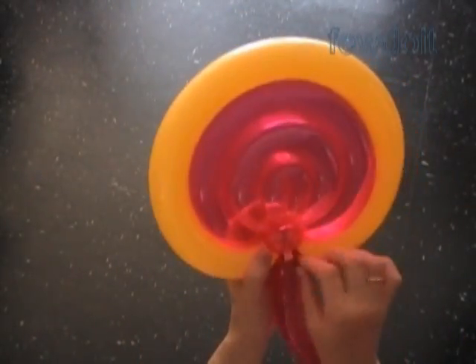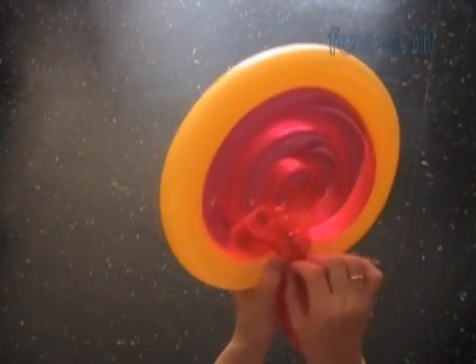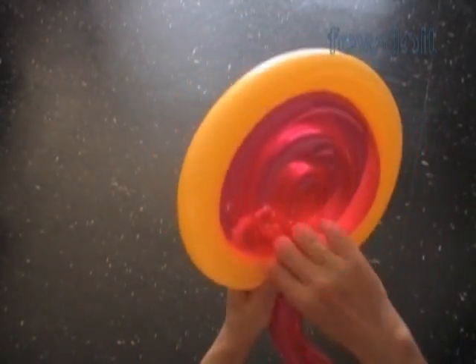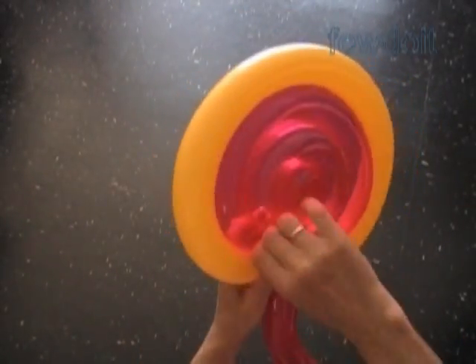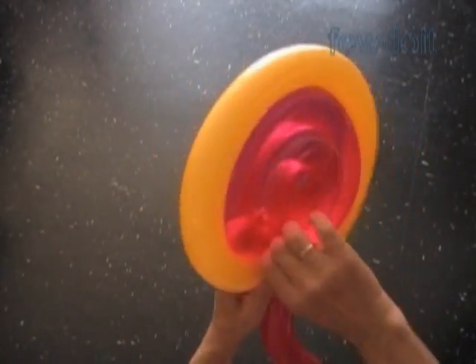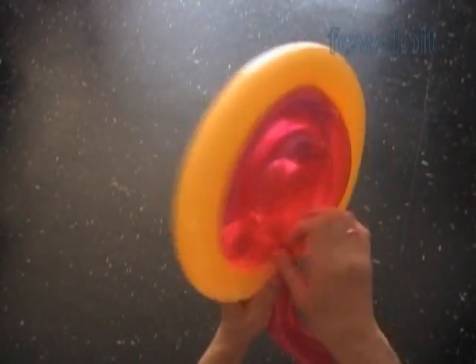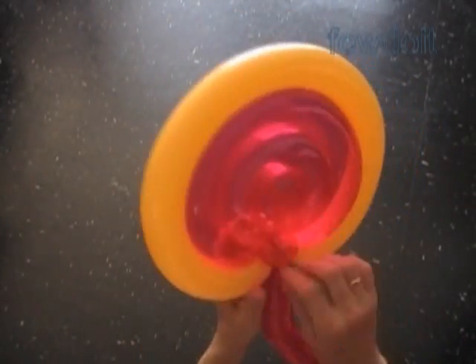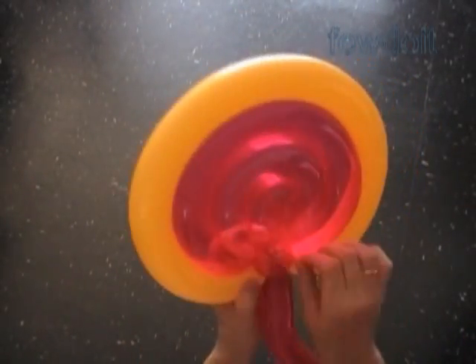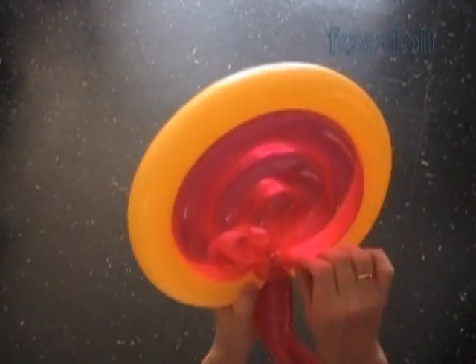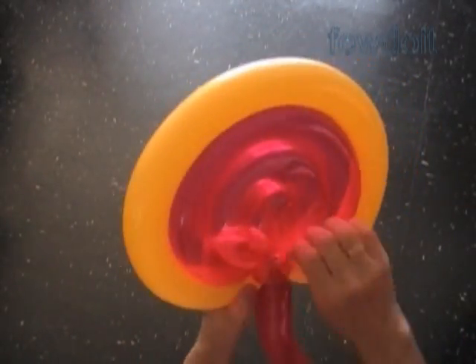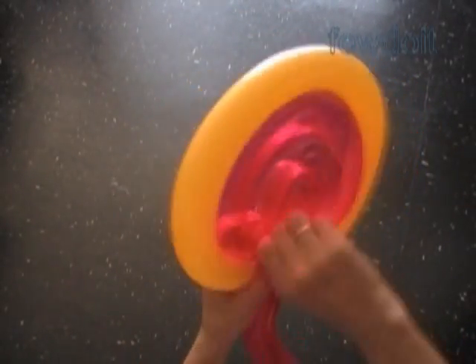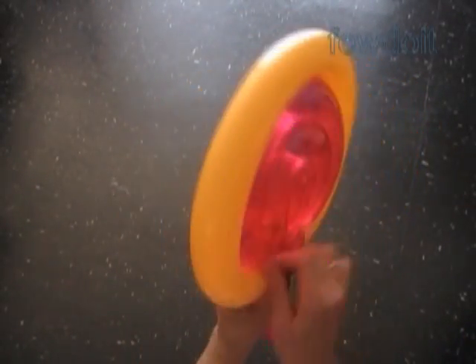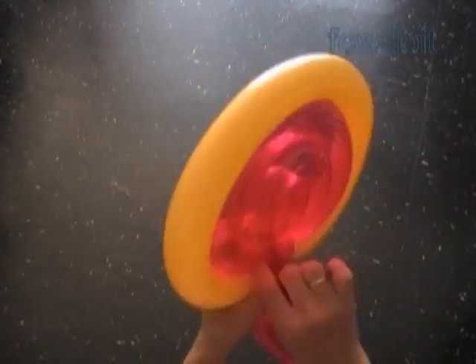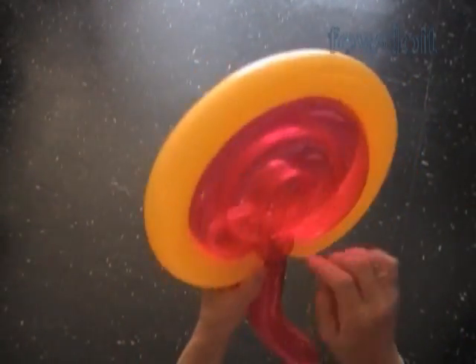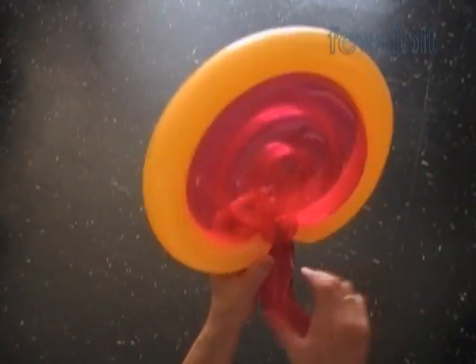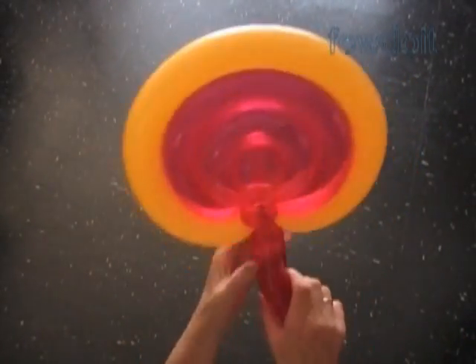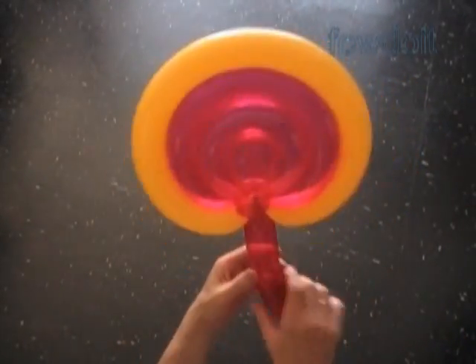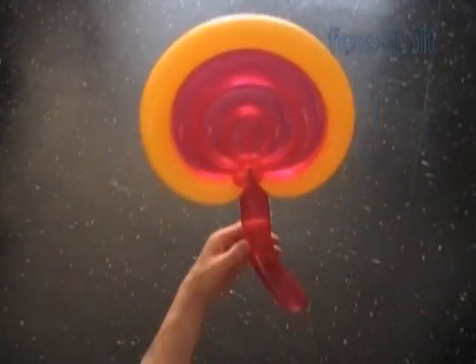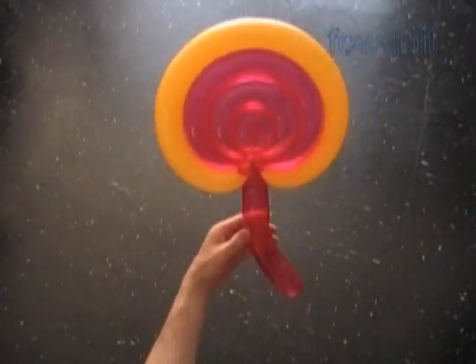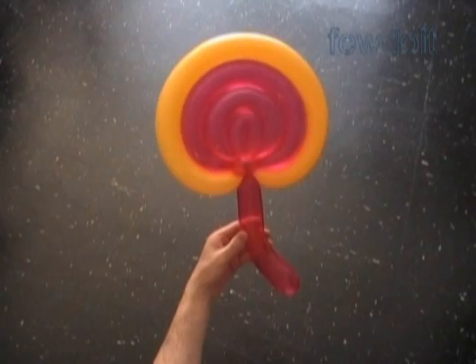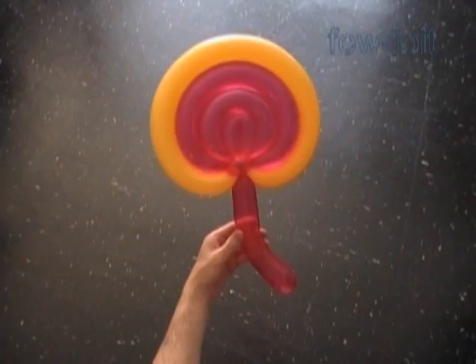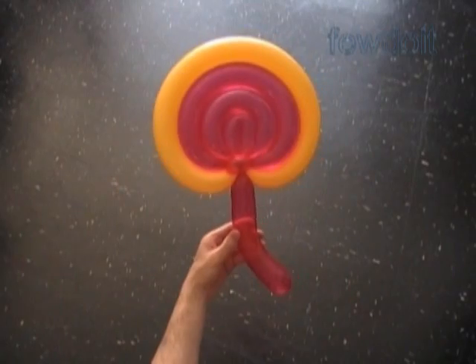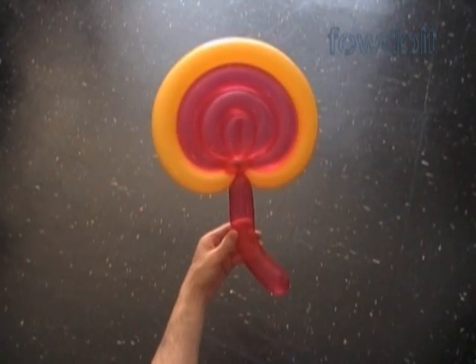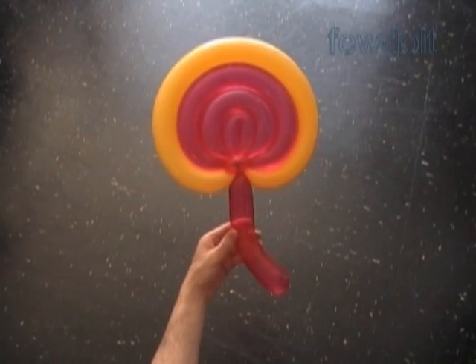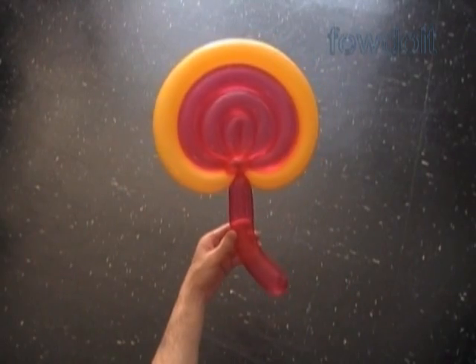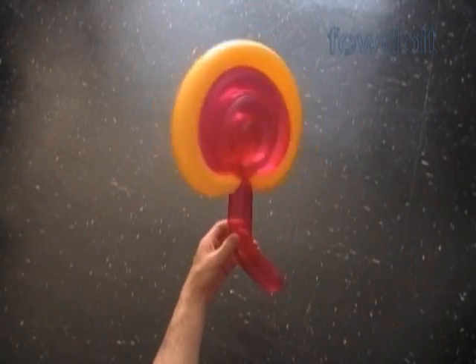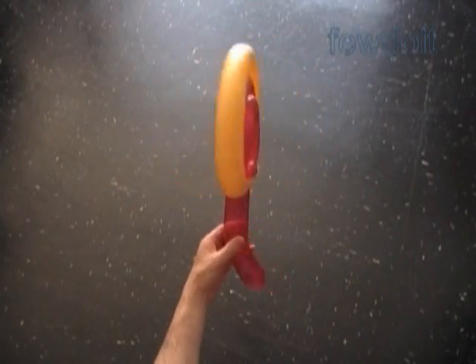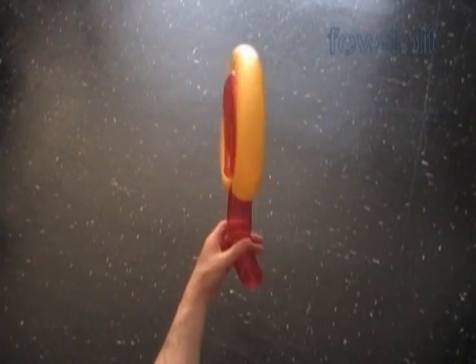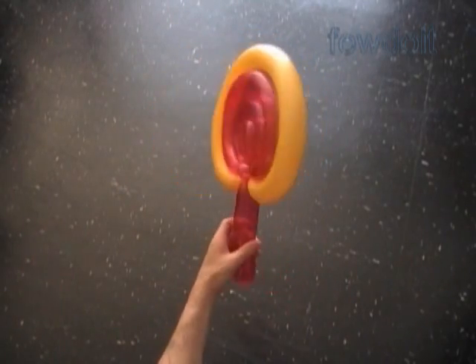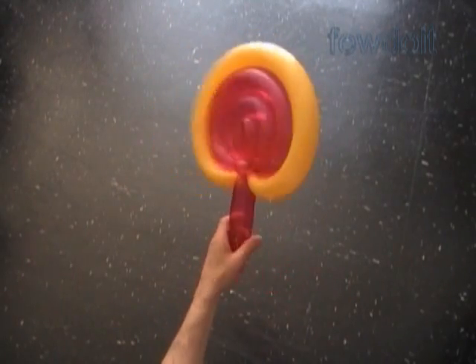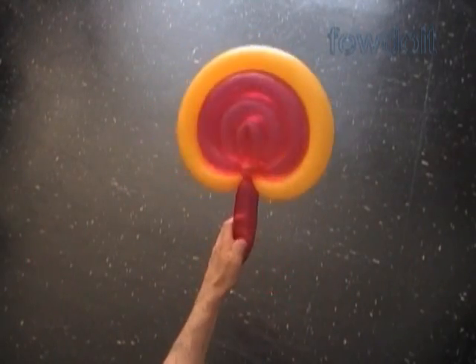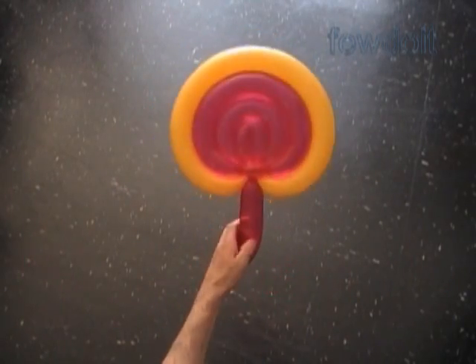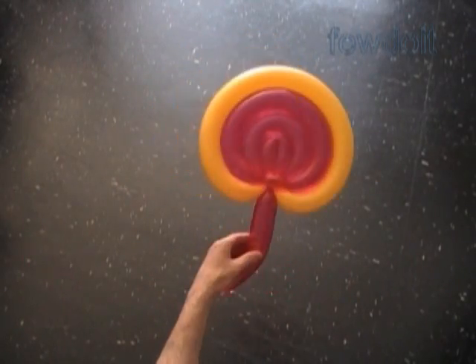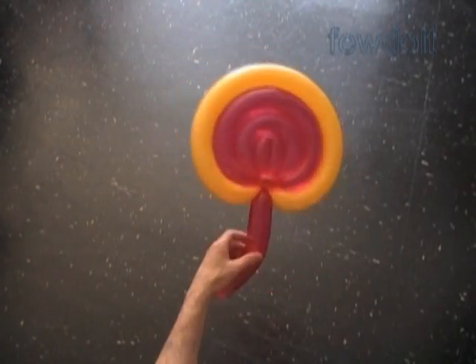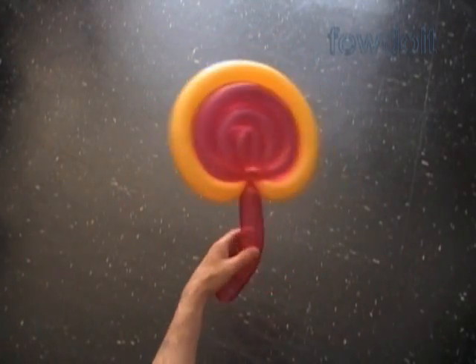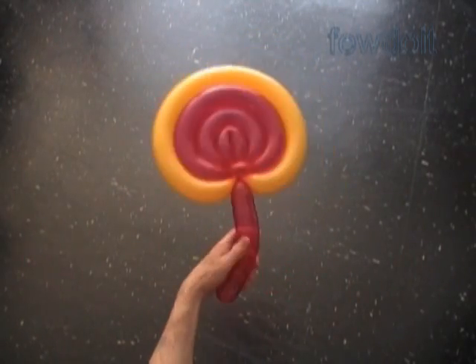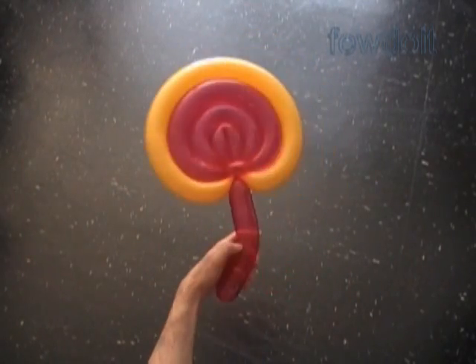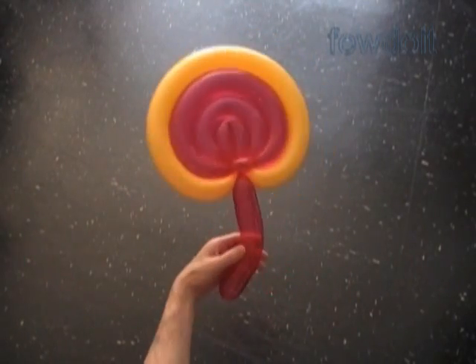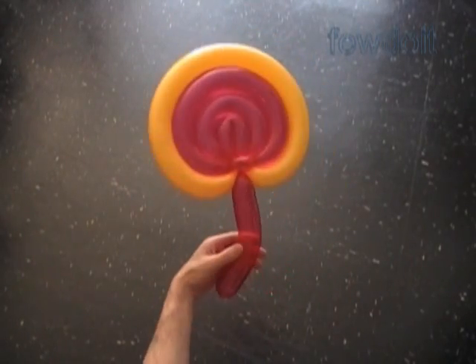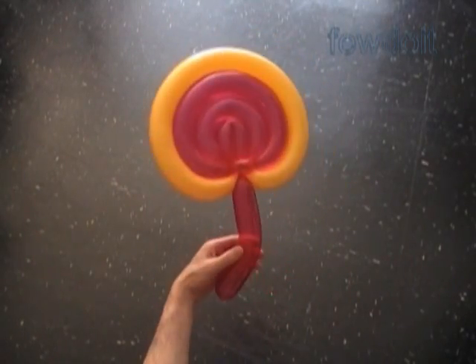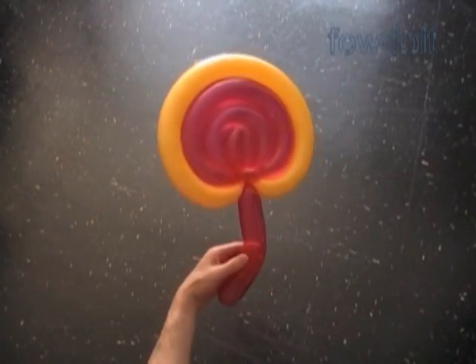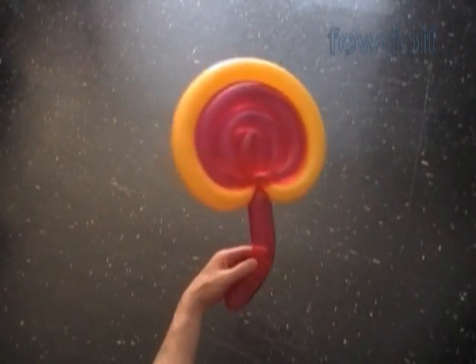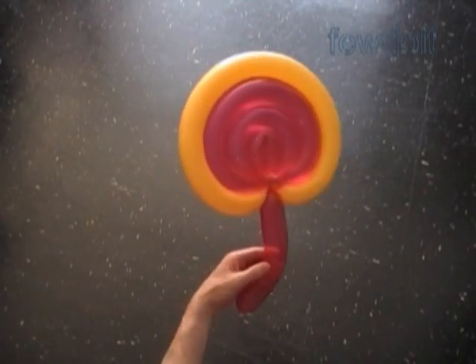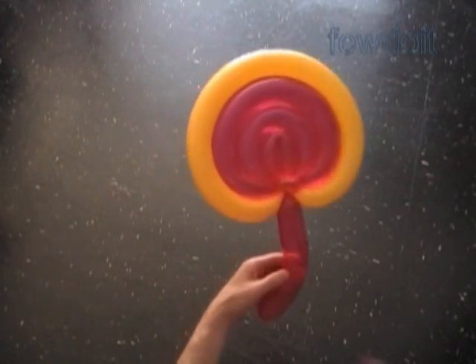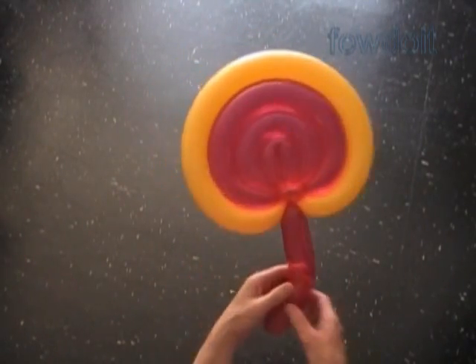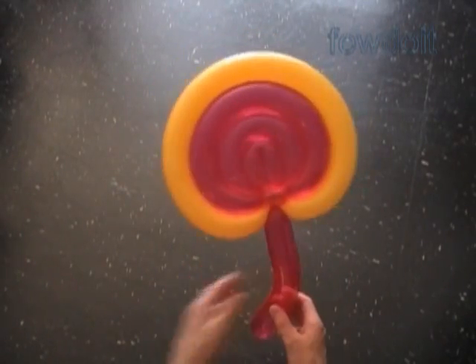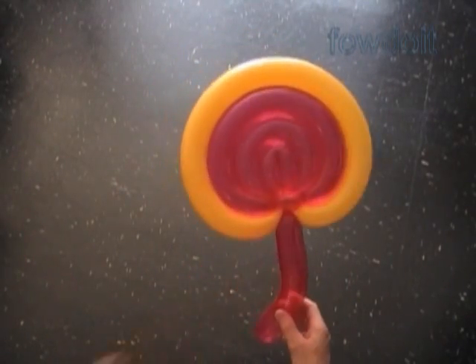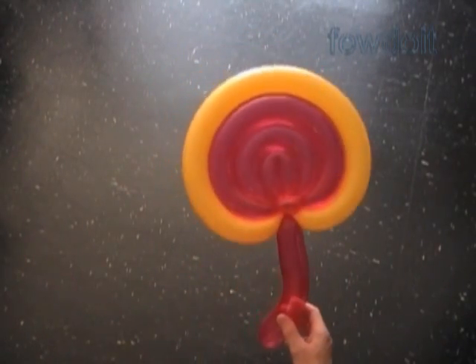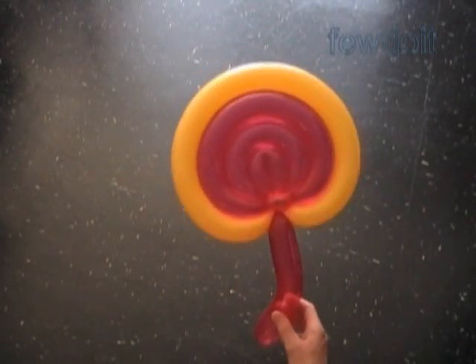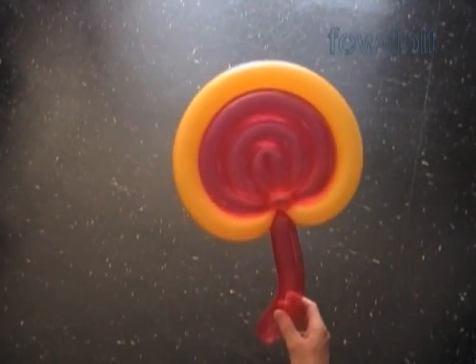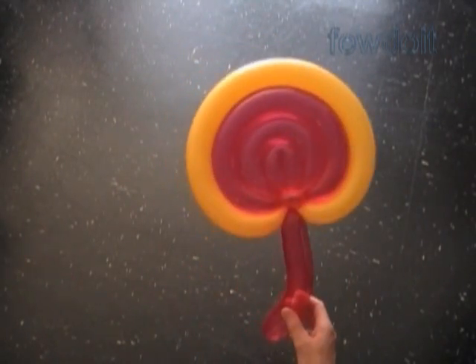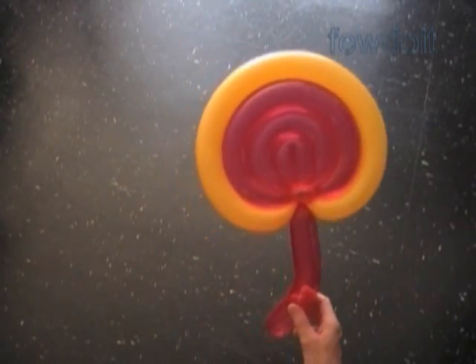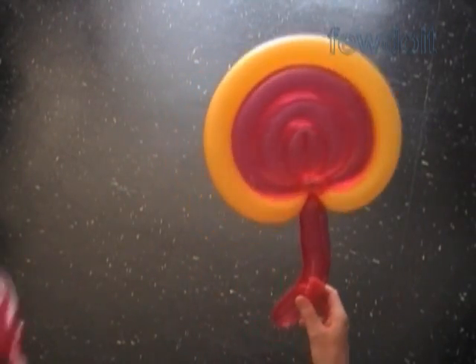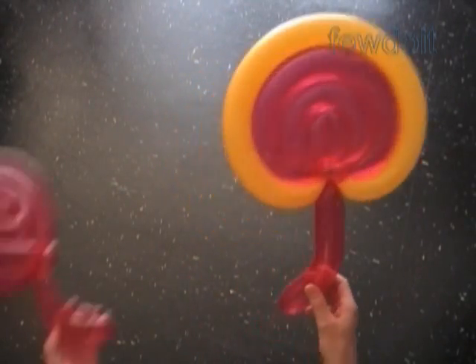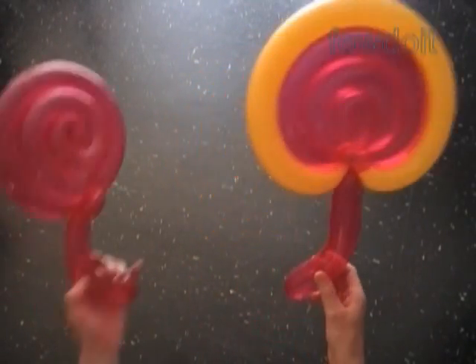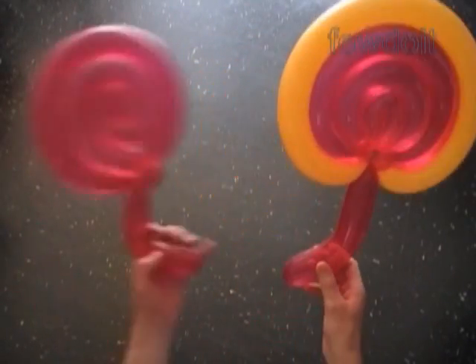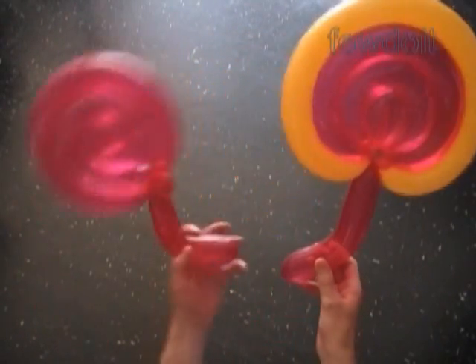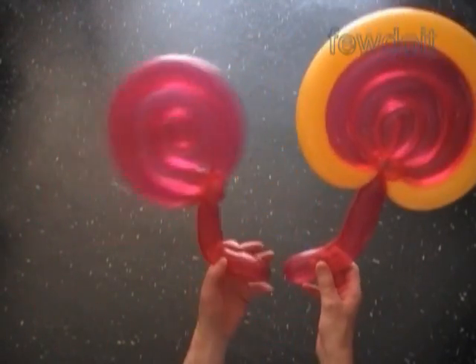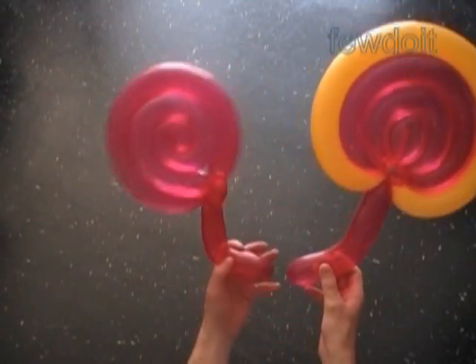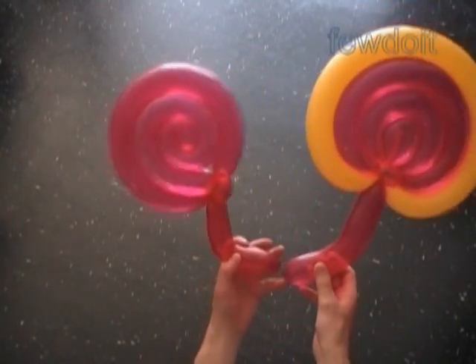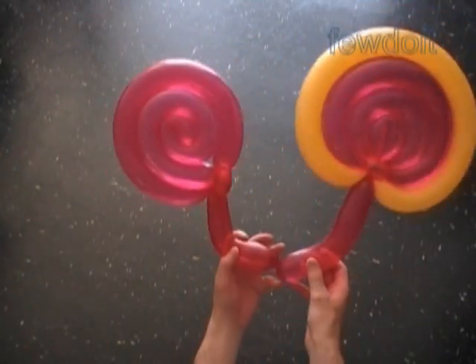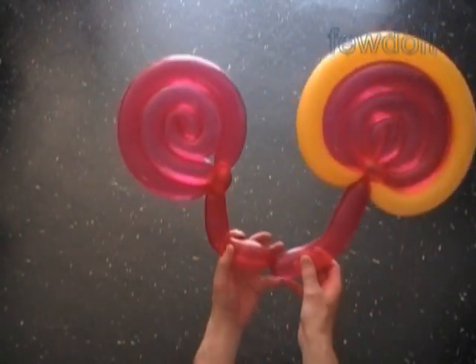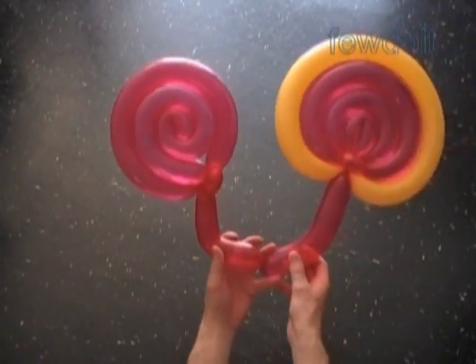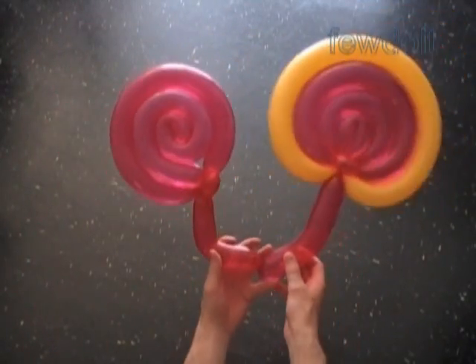Congratulations! We have made a very large size lollipop with no sugar, no cholesterol — absolutely not edible. Have fun and happy twisting!